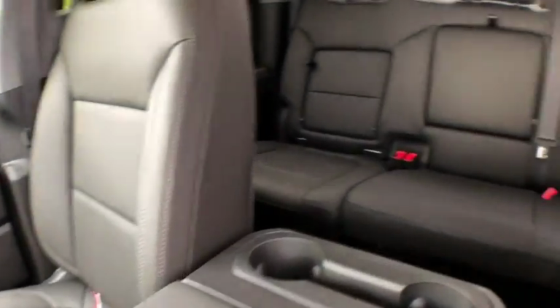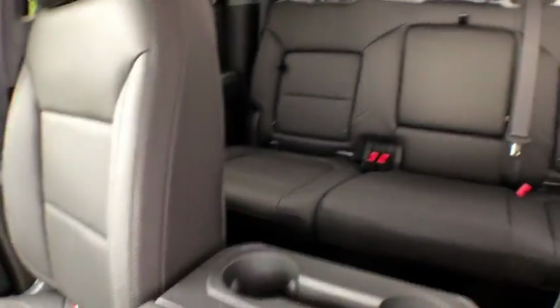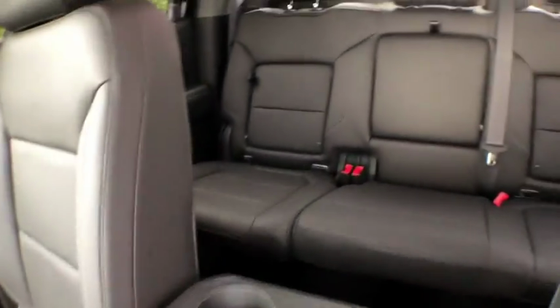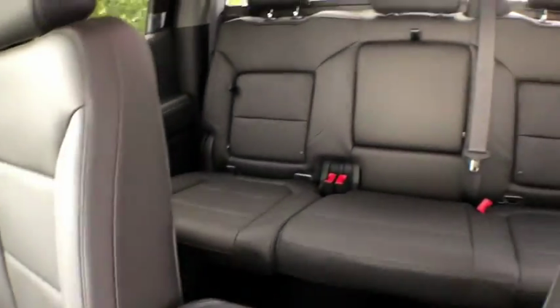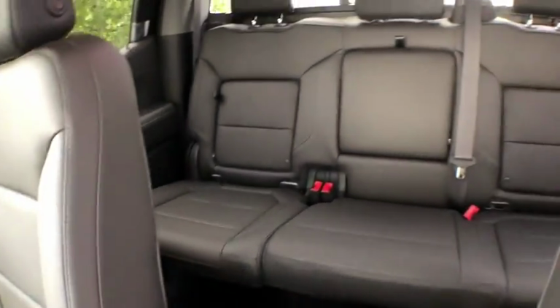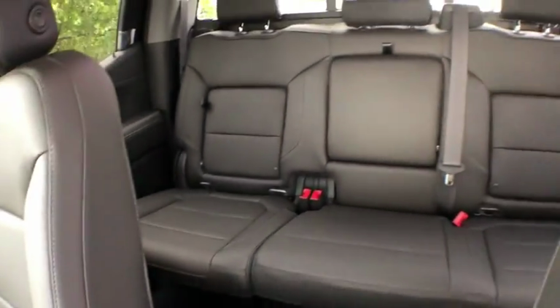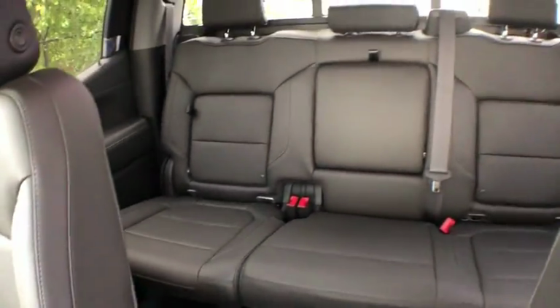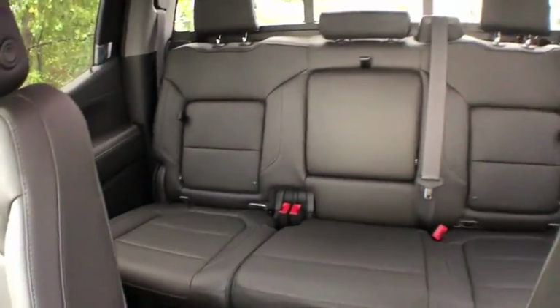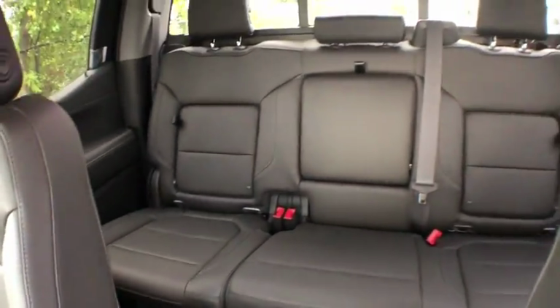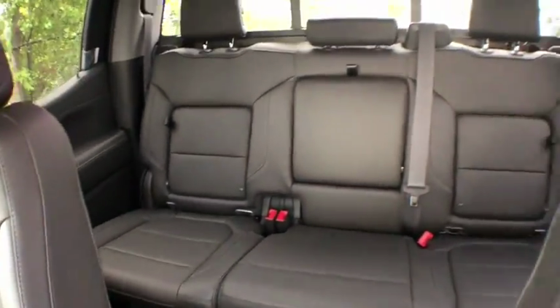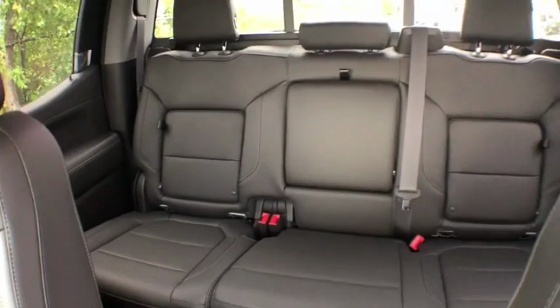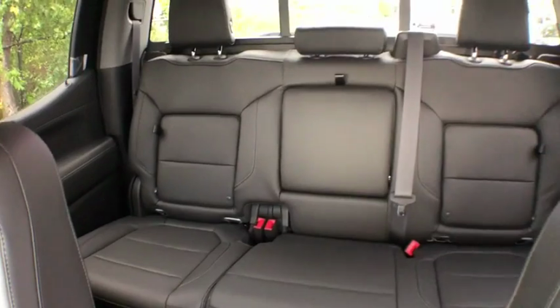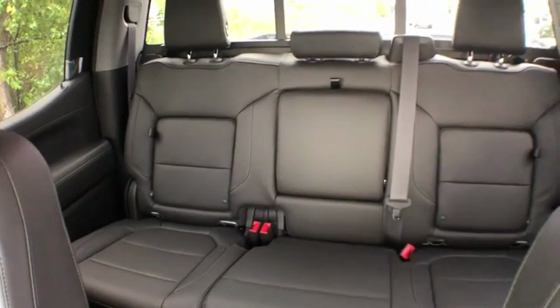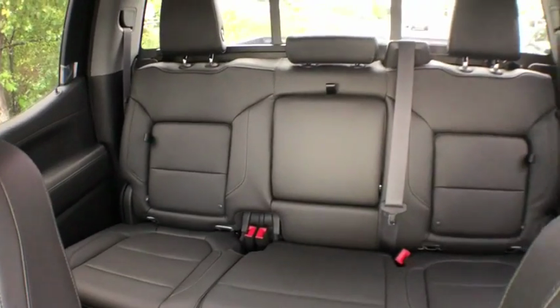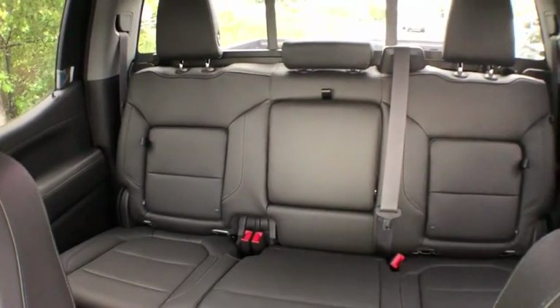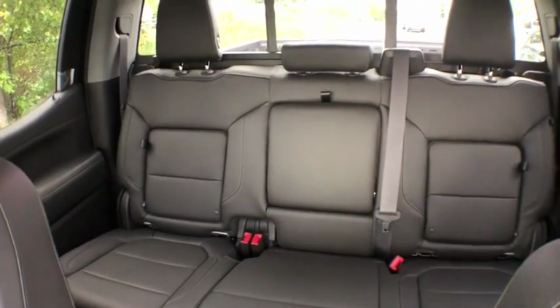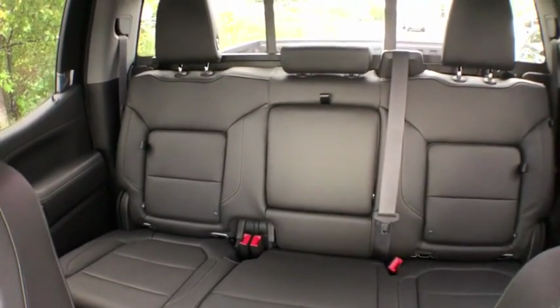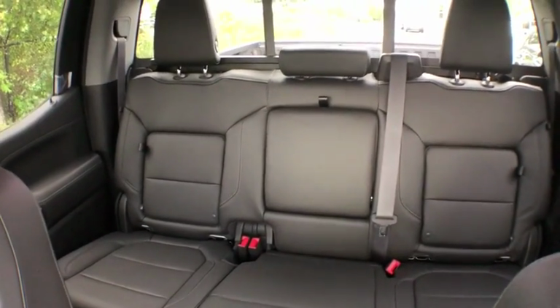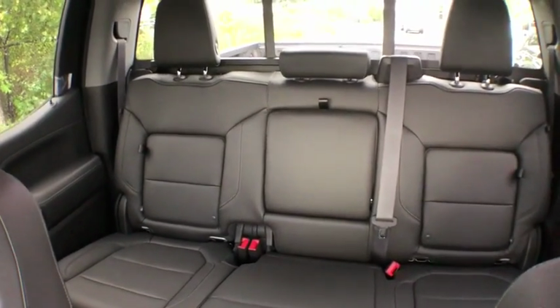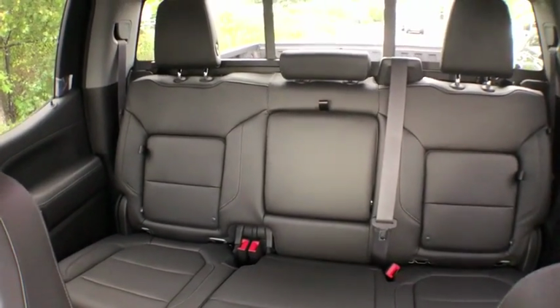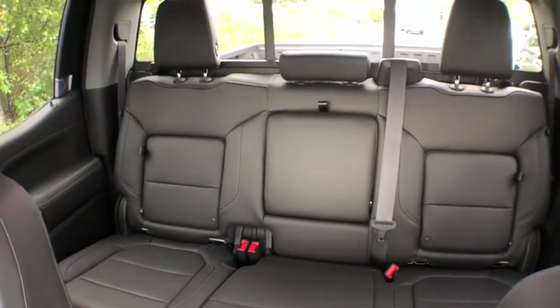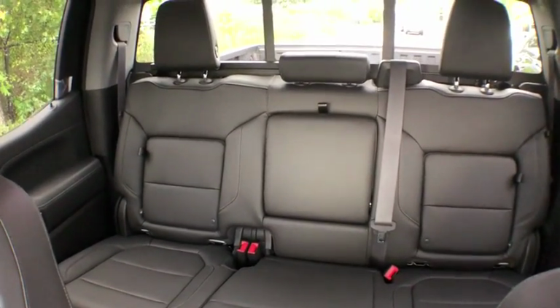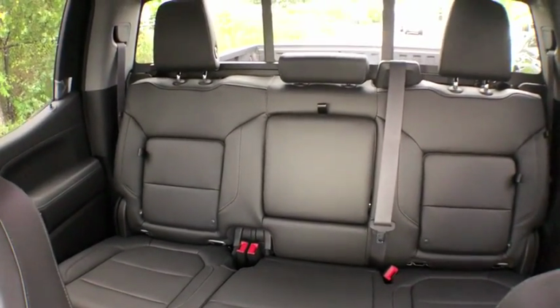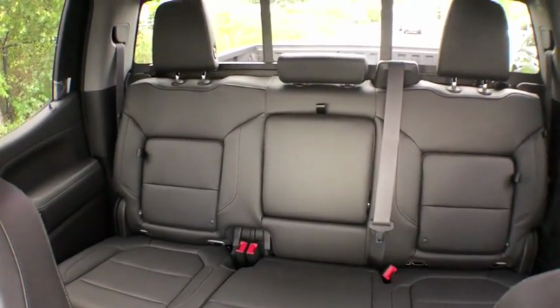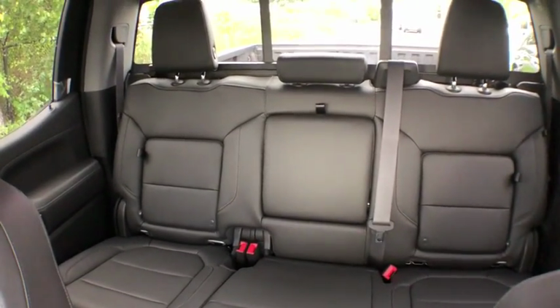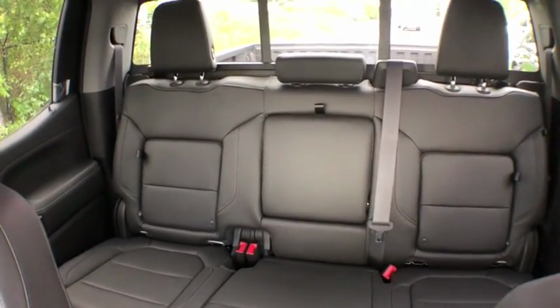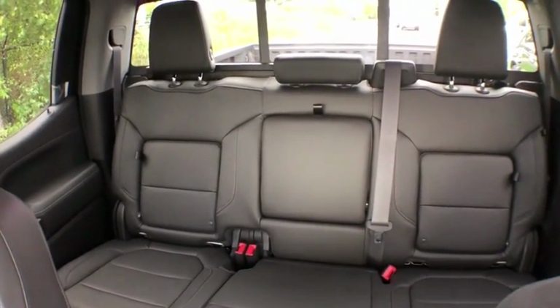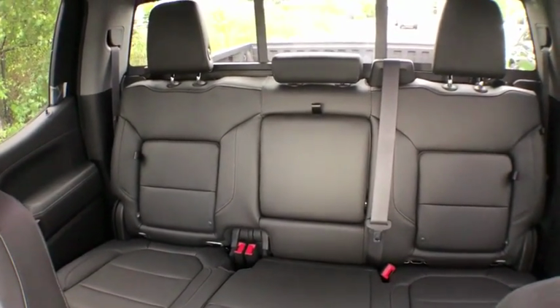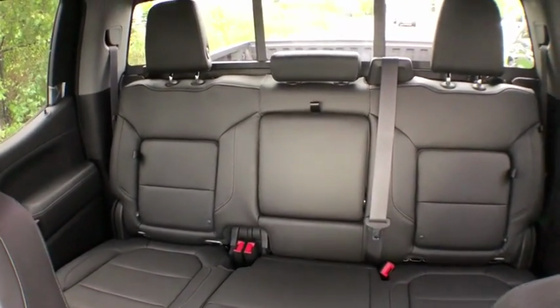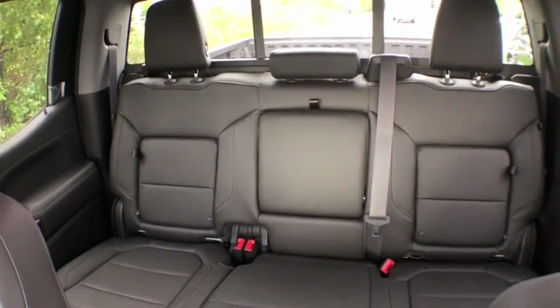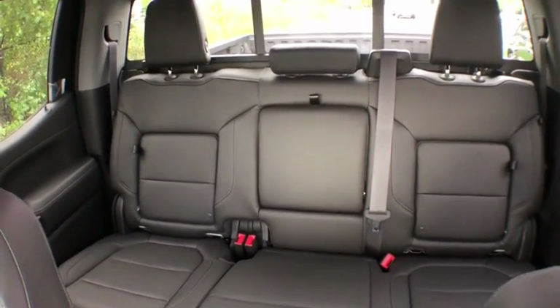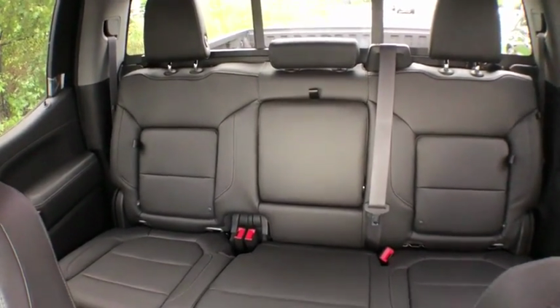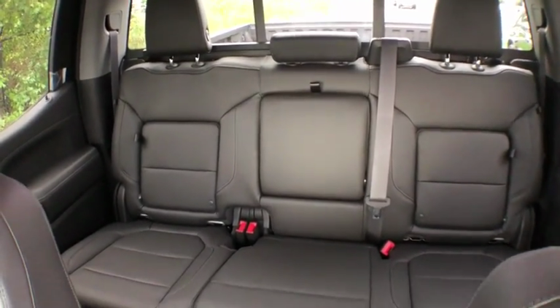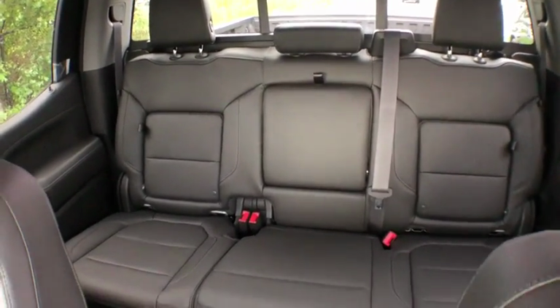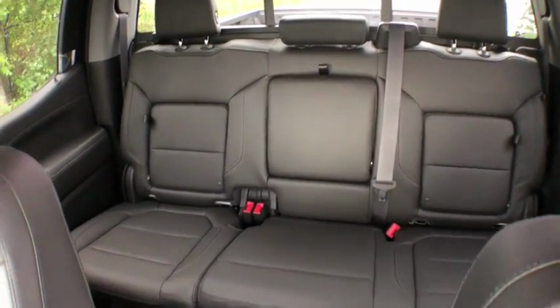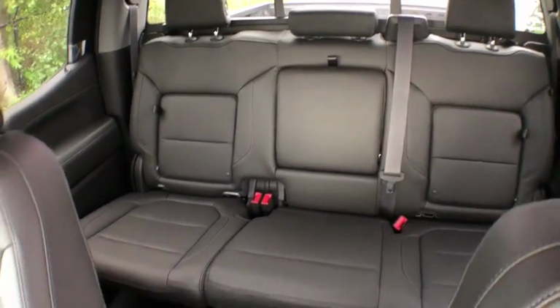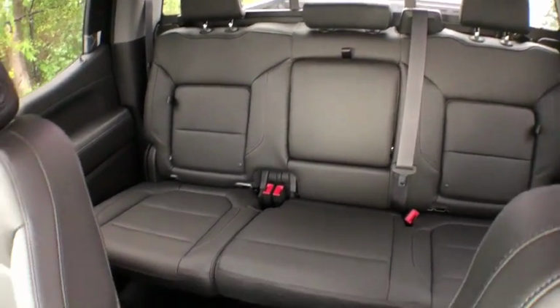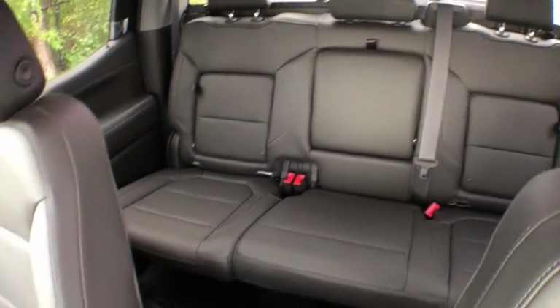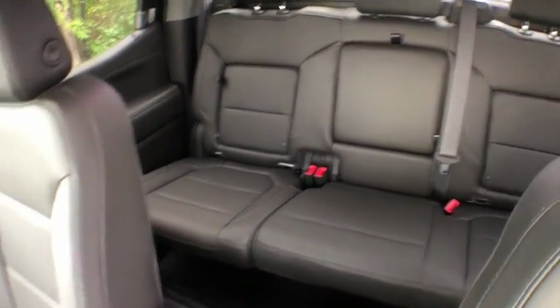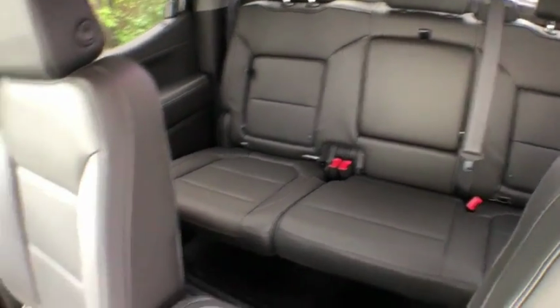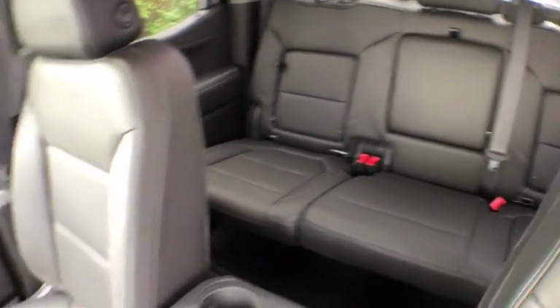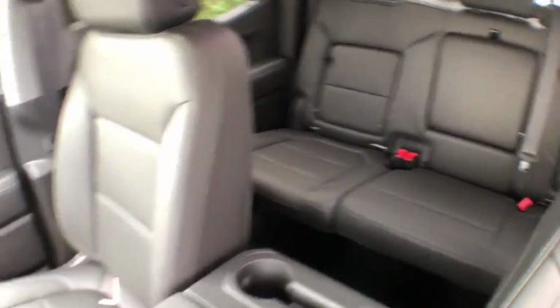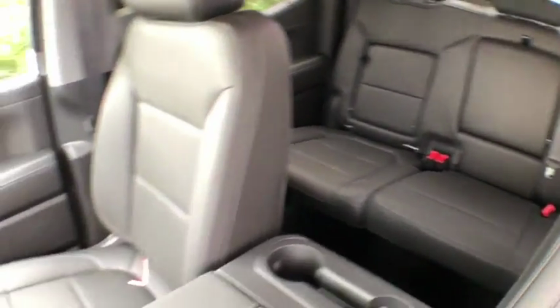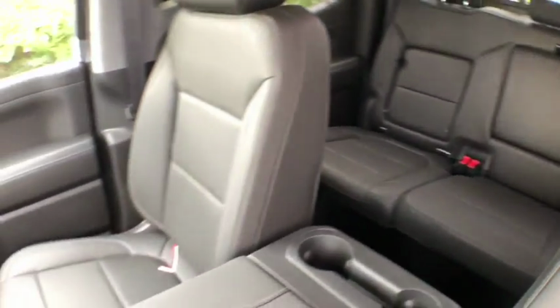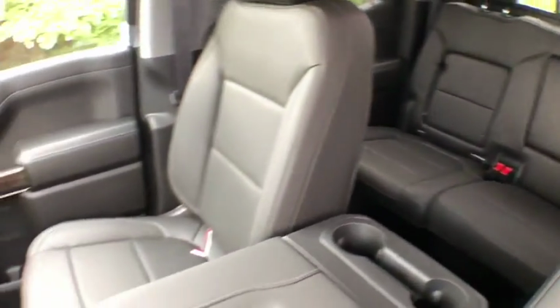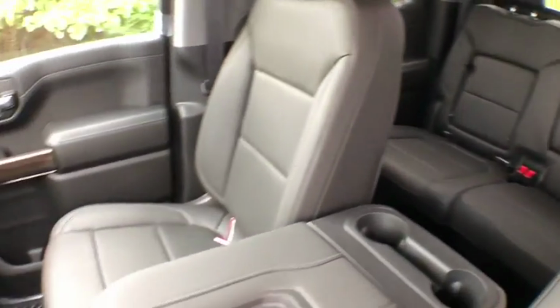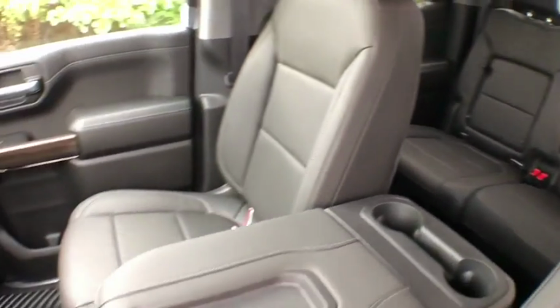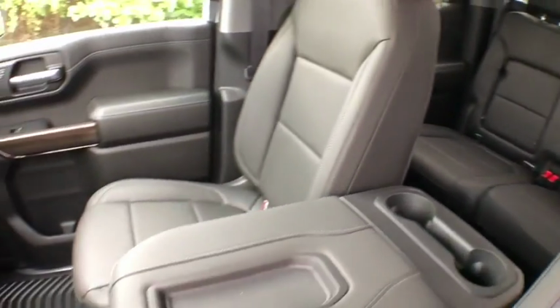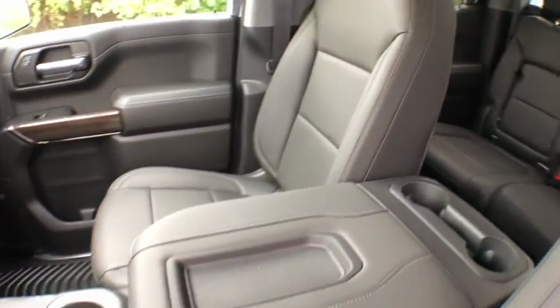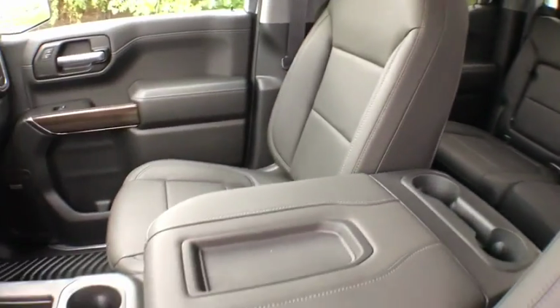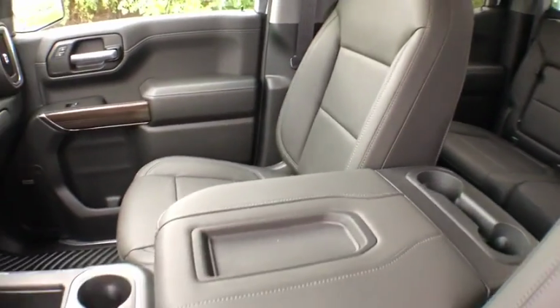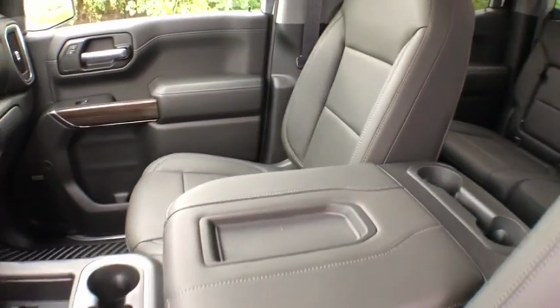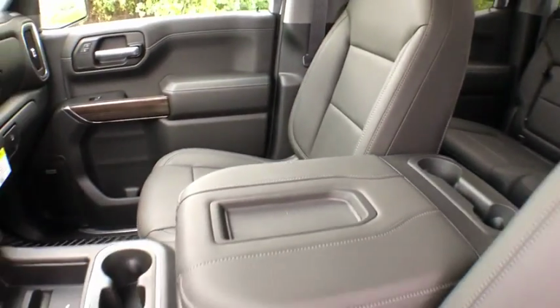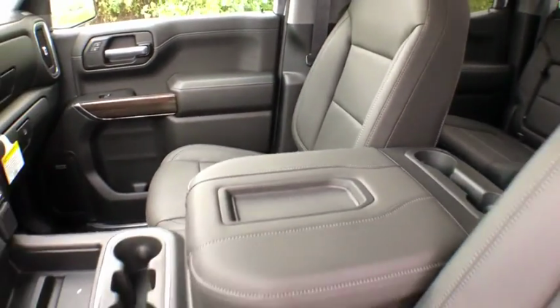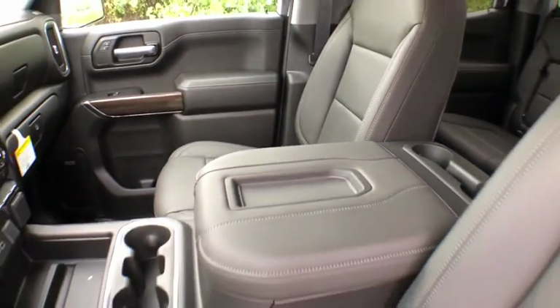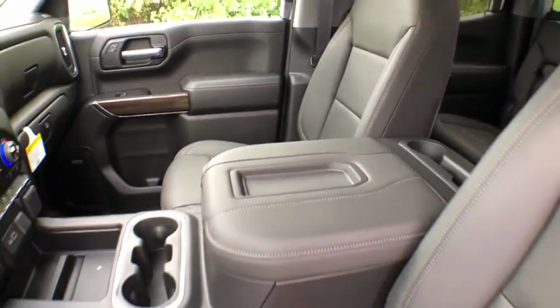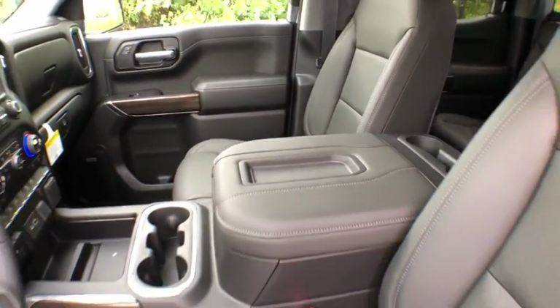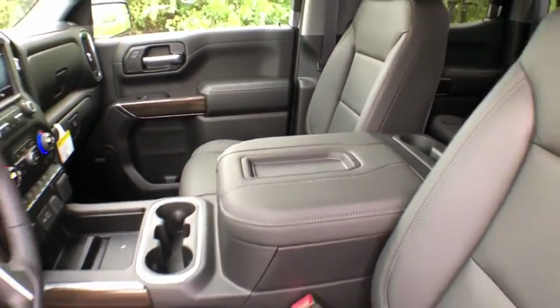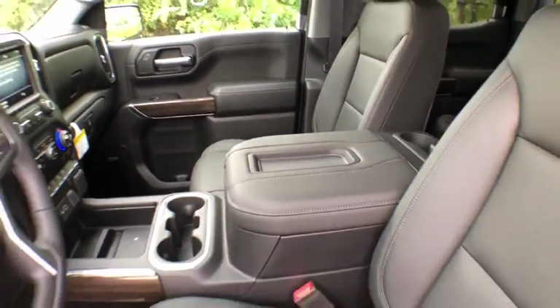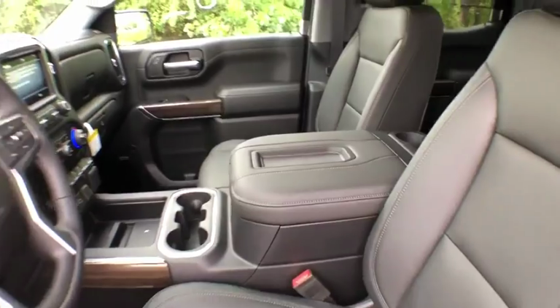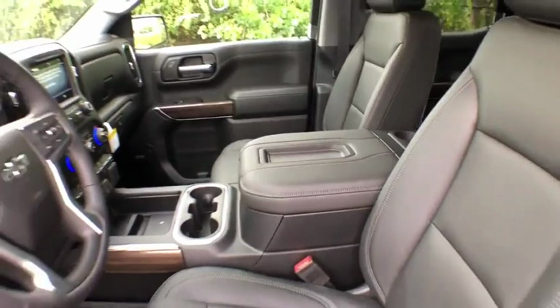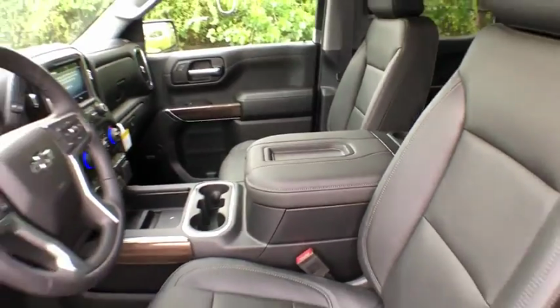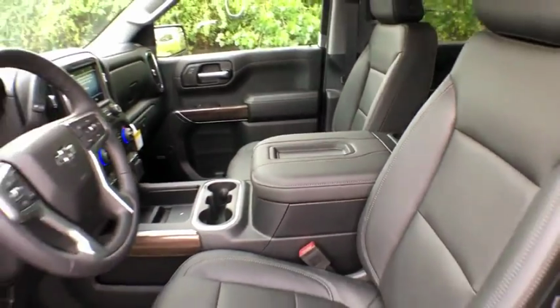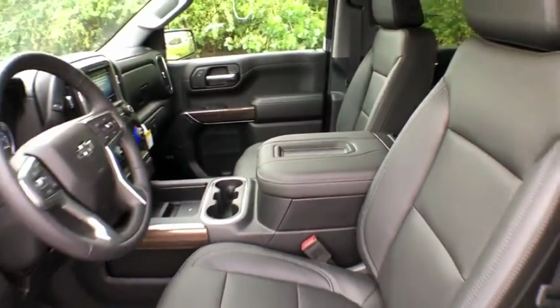Fog lamps, daytime running lamps, tachometer, power outlets, rear view camera. Come see the car for yourself.